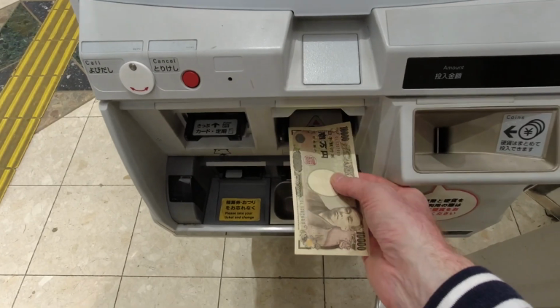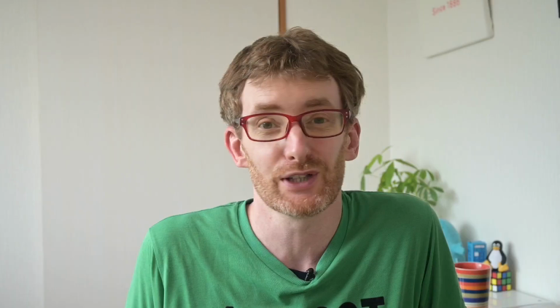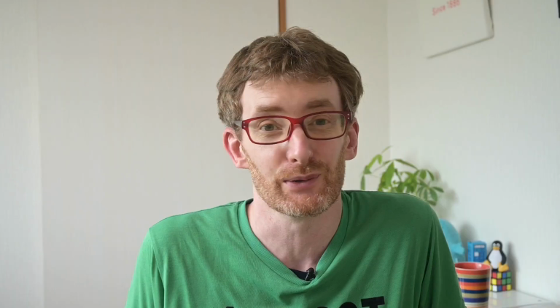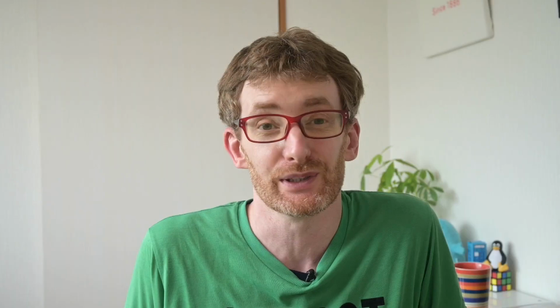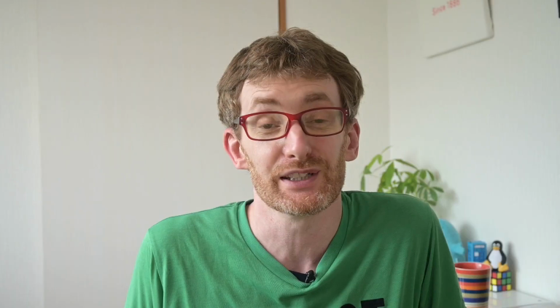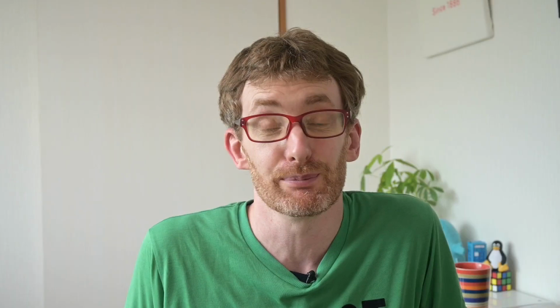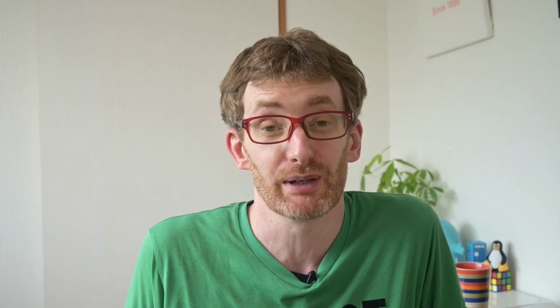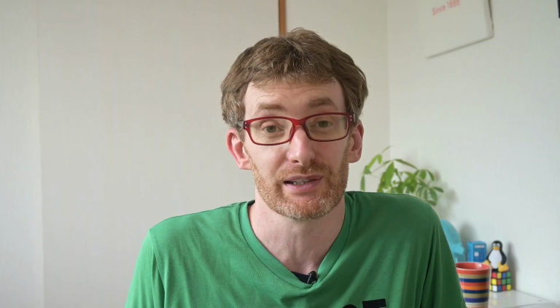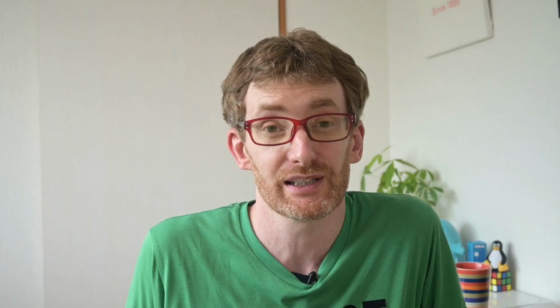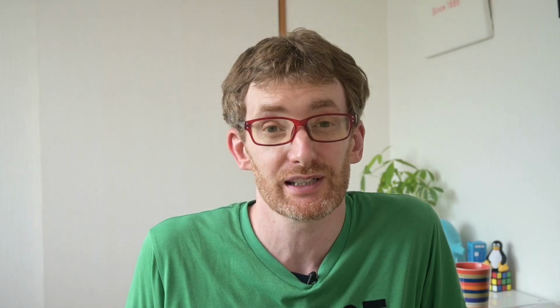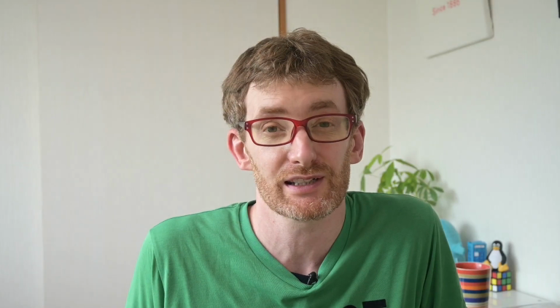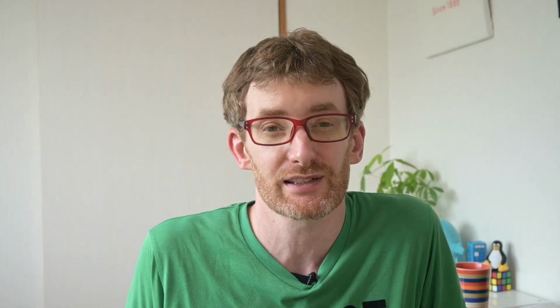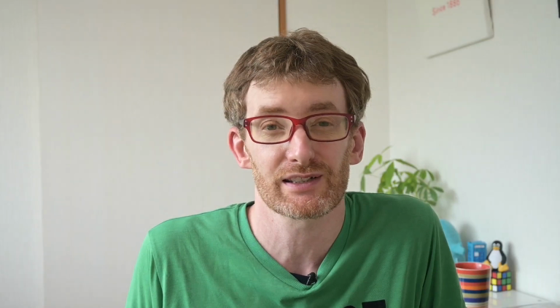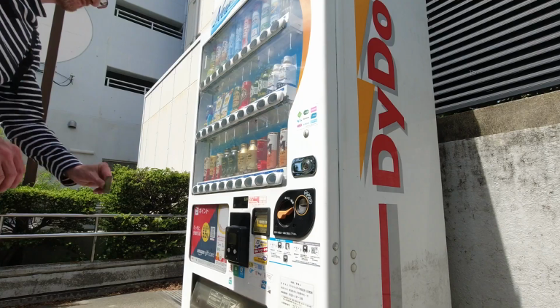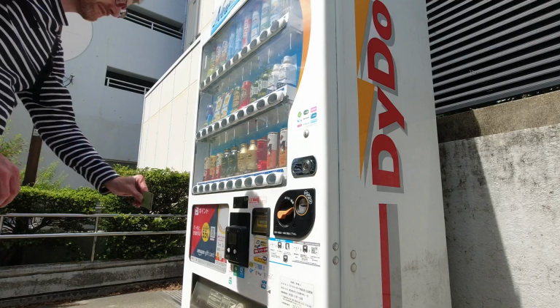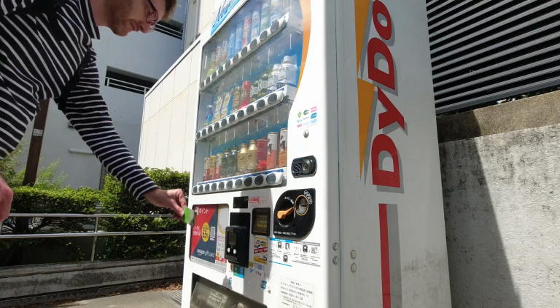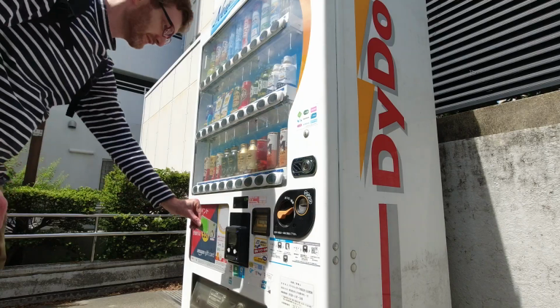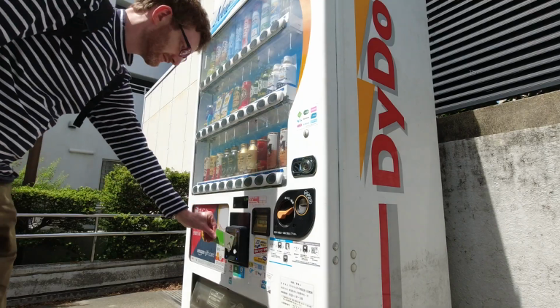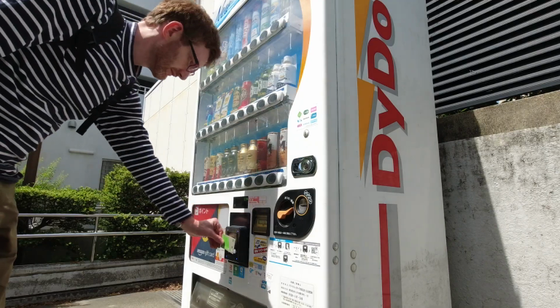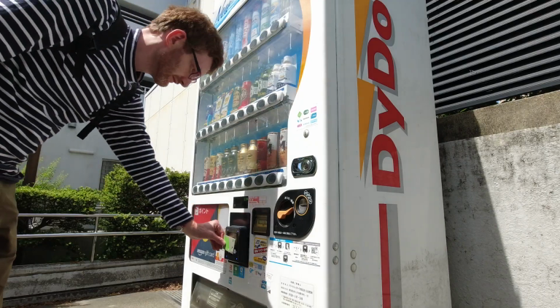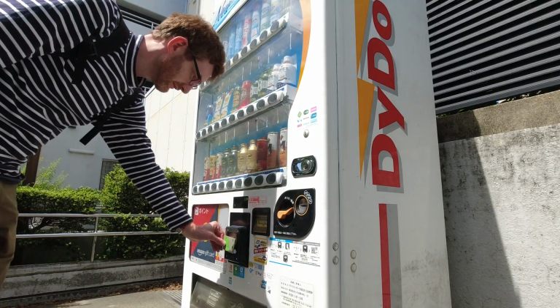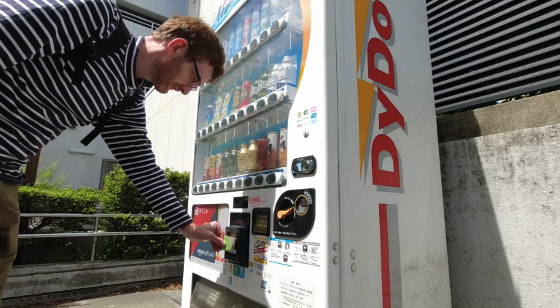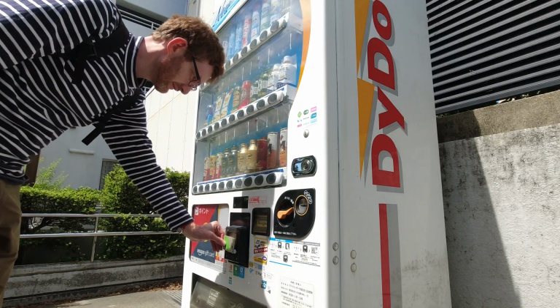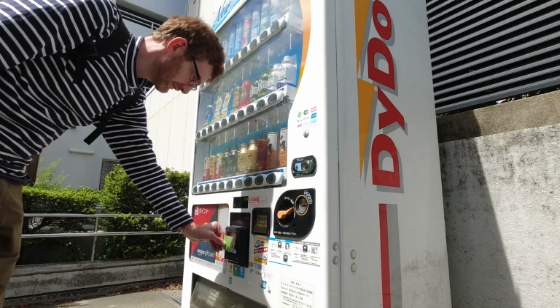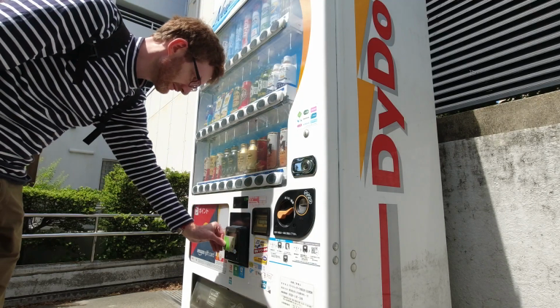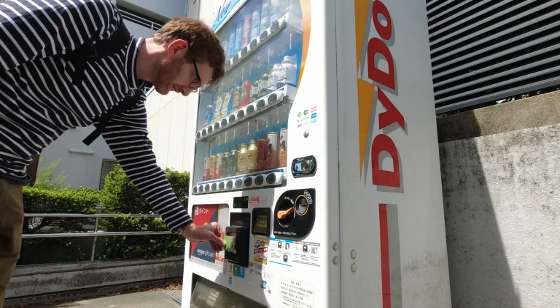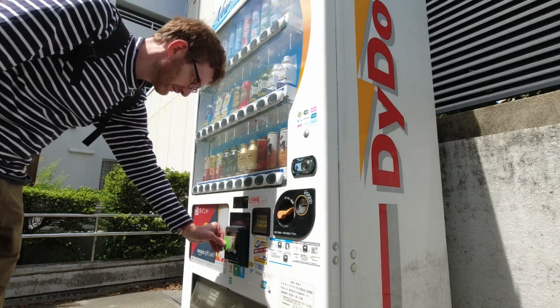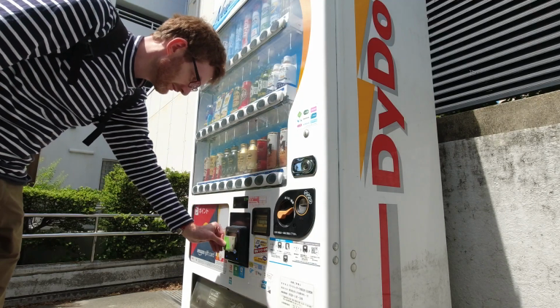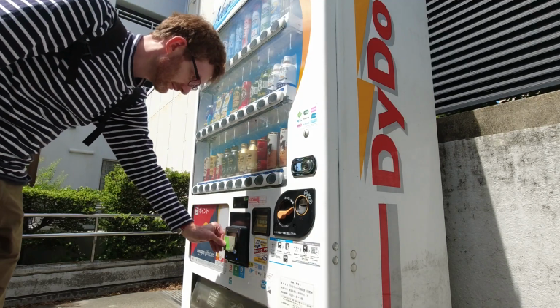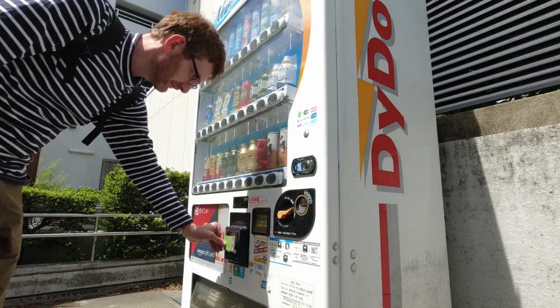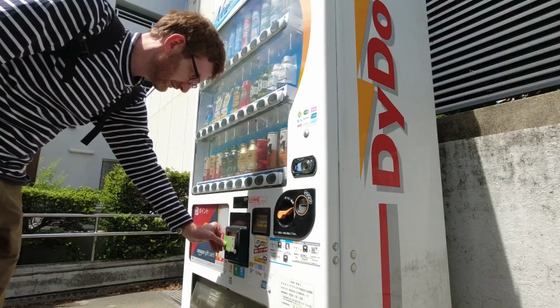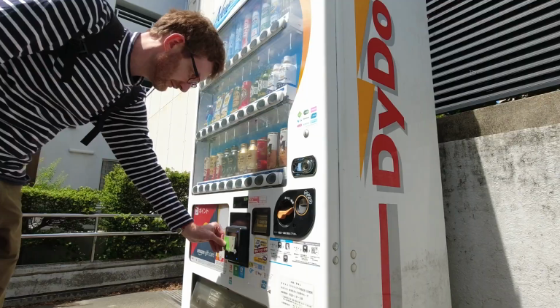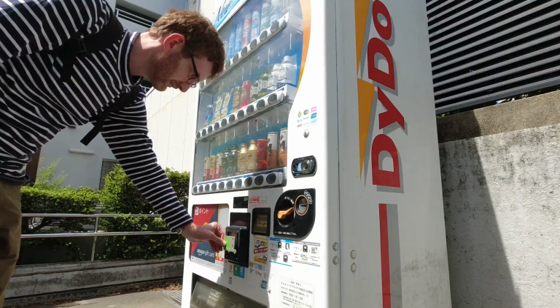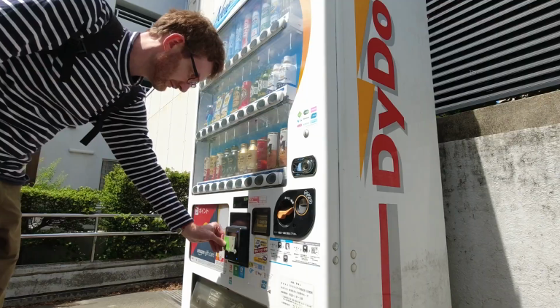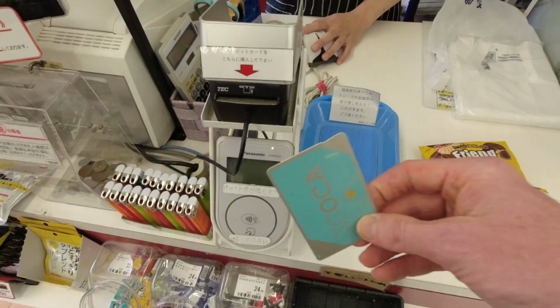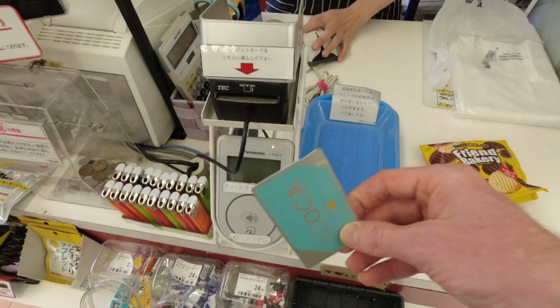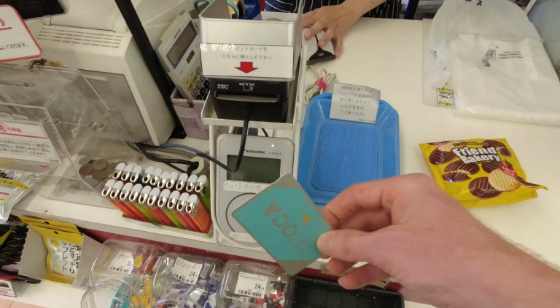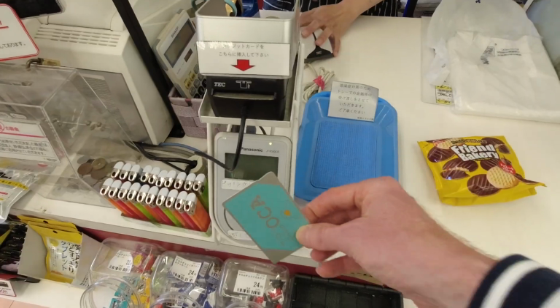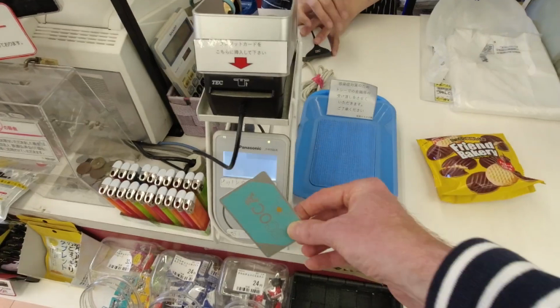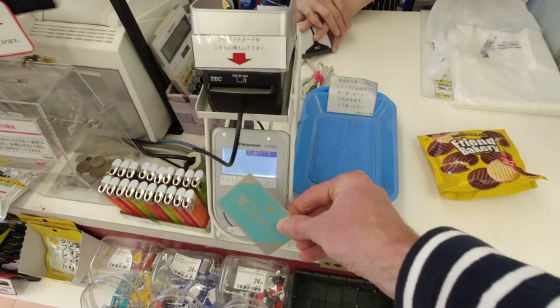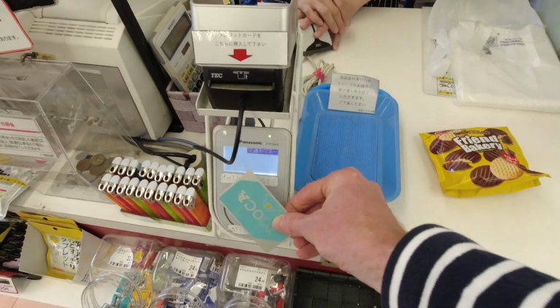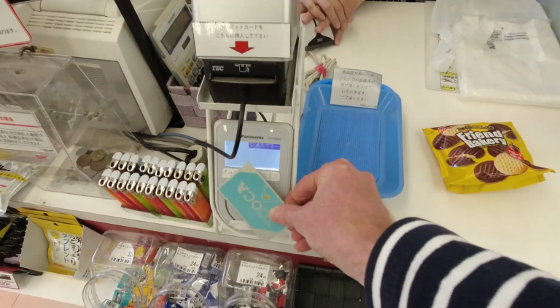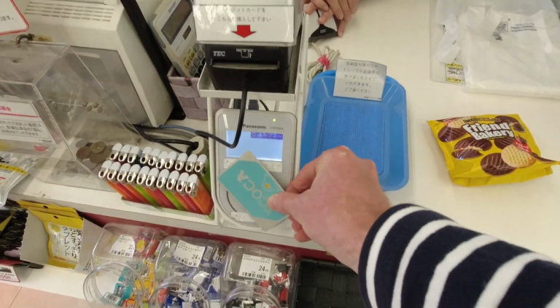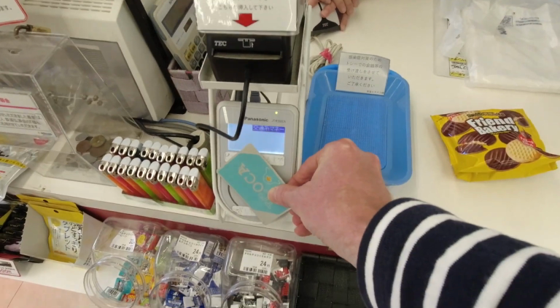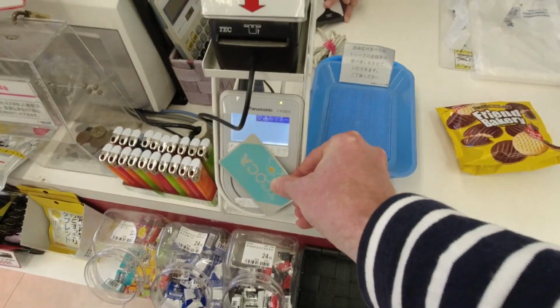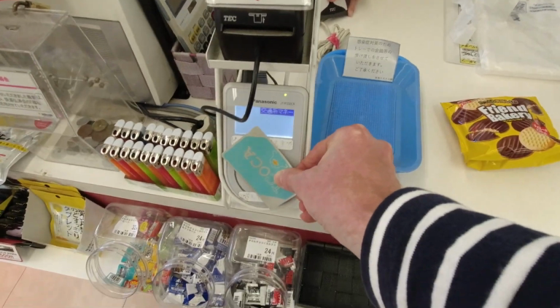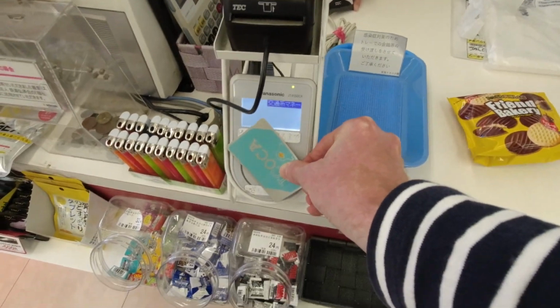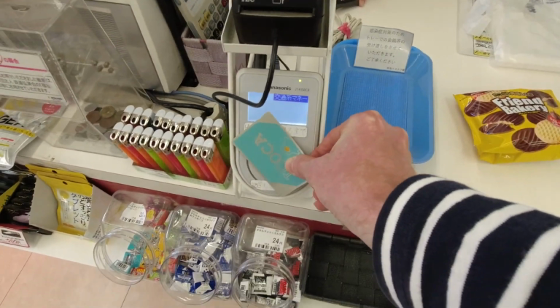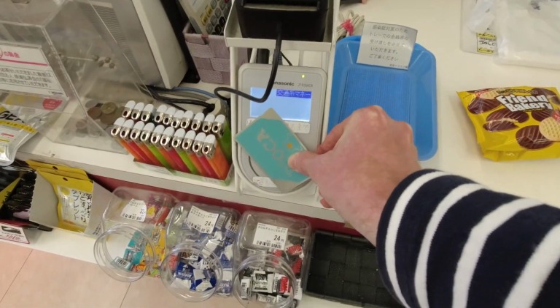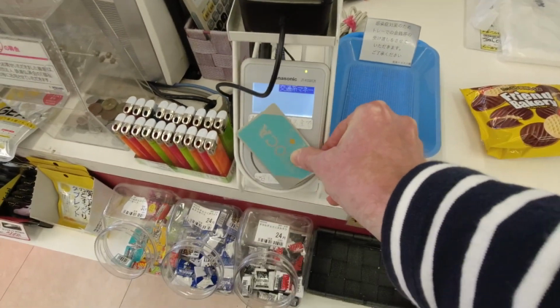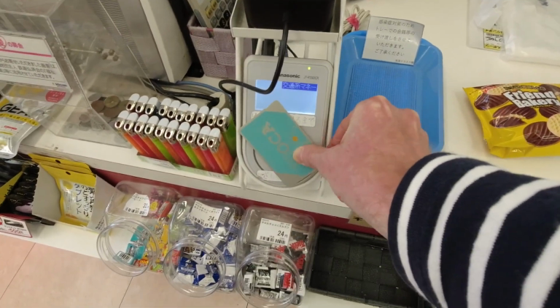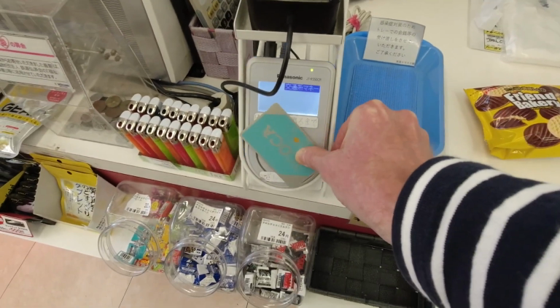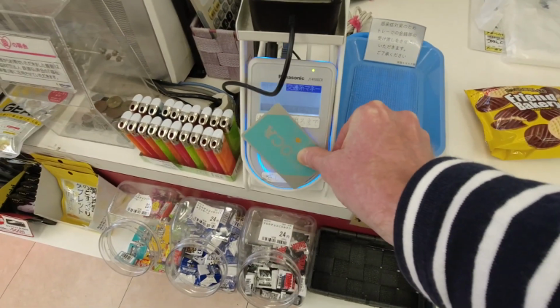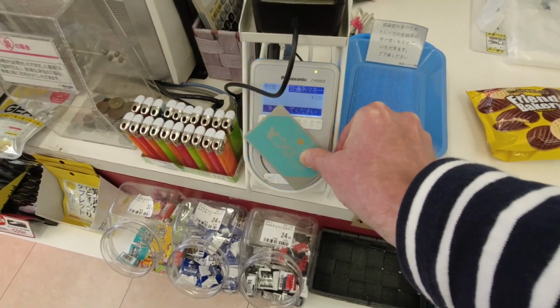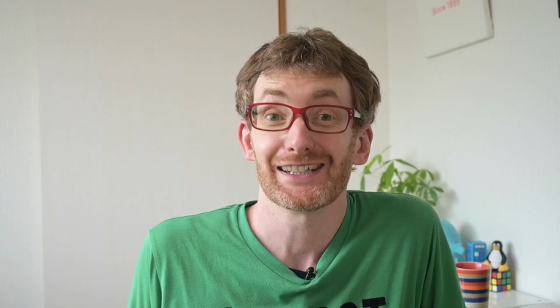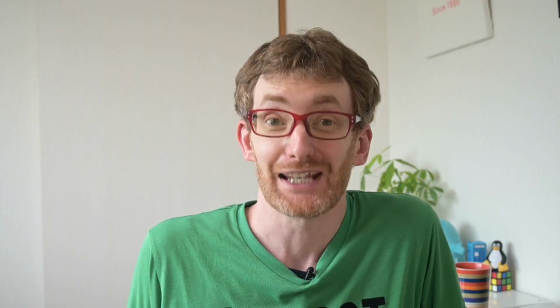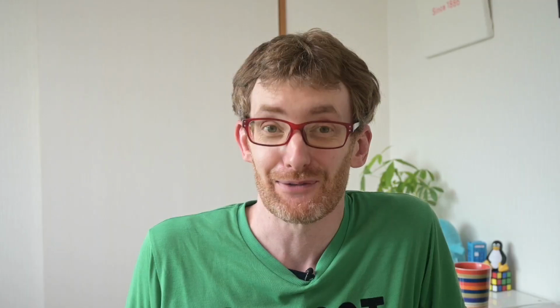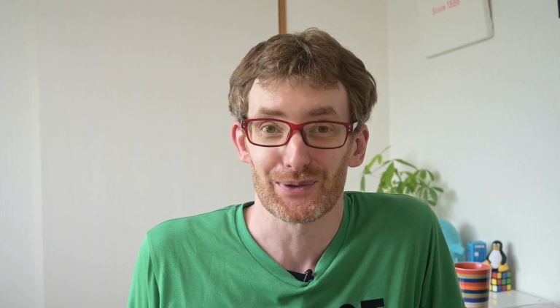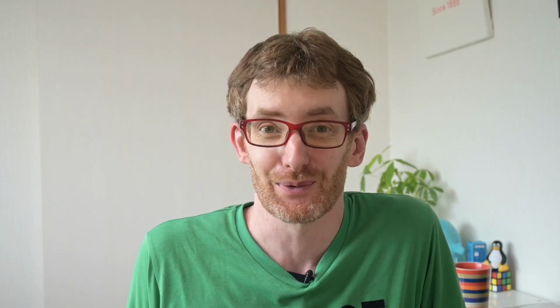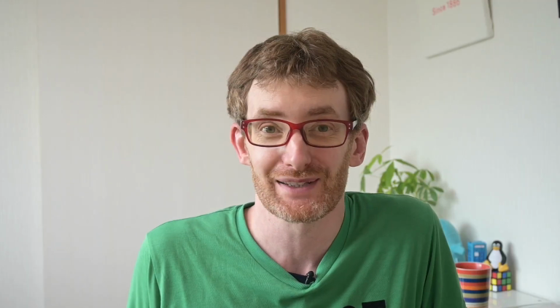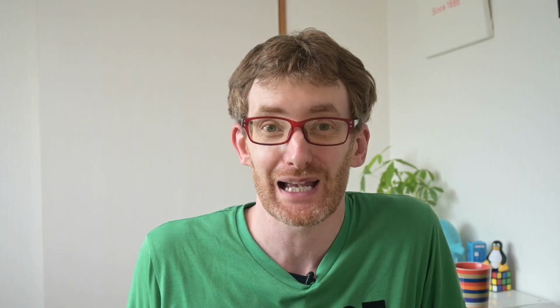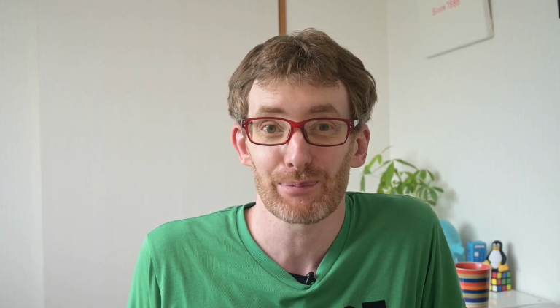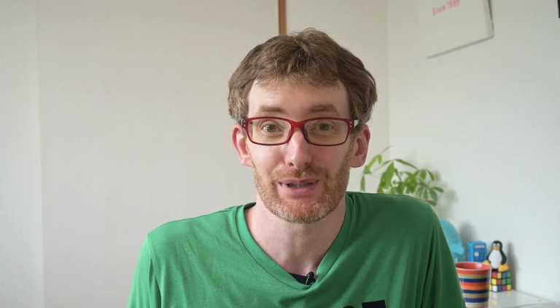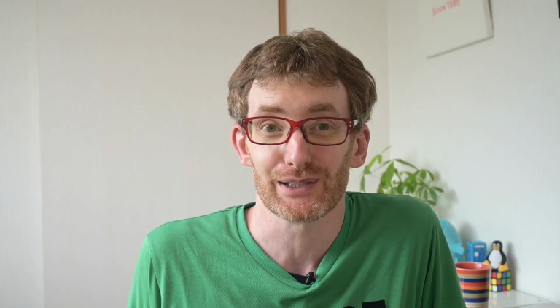You don't need to buy tickets. You also get to buy drinks at vending machines and snacks at convenience stores, and everyone's happy.